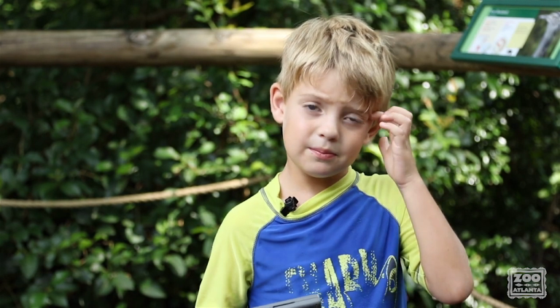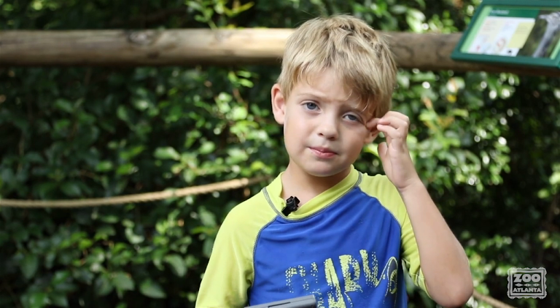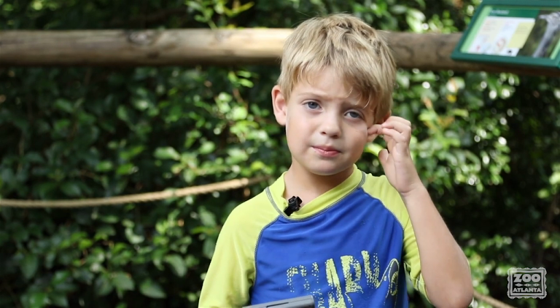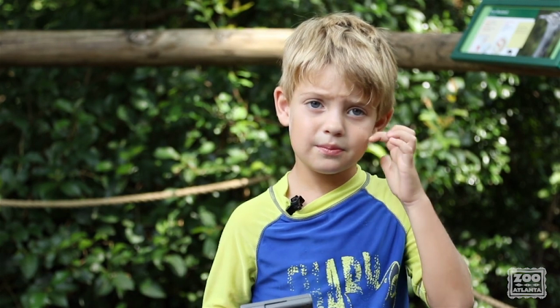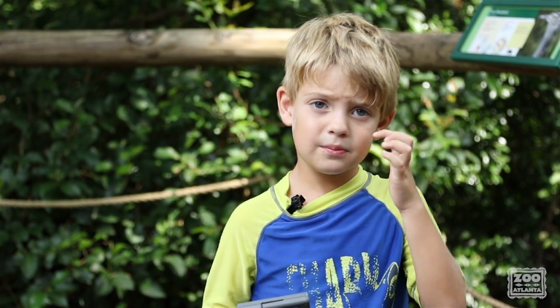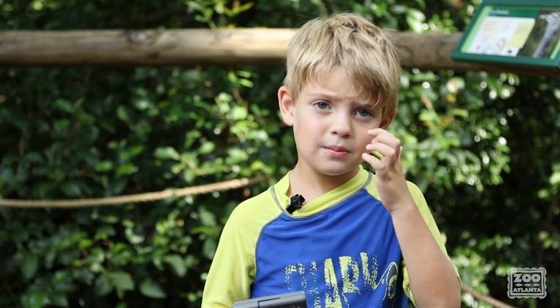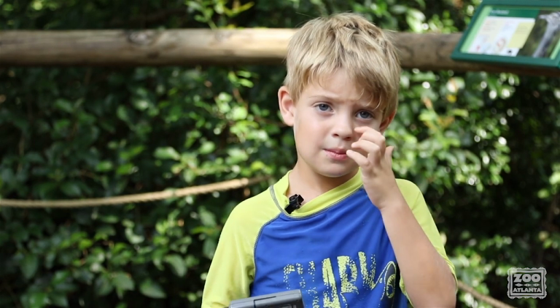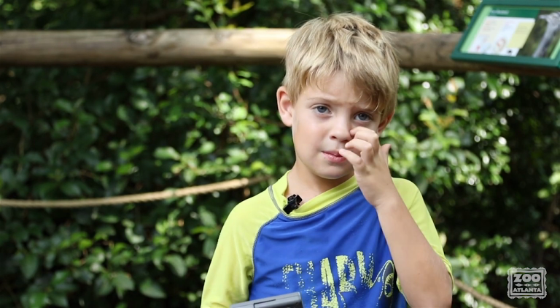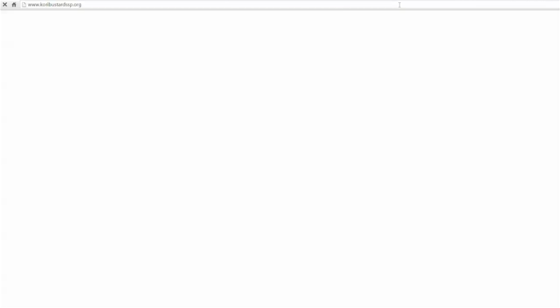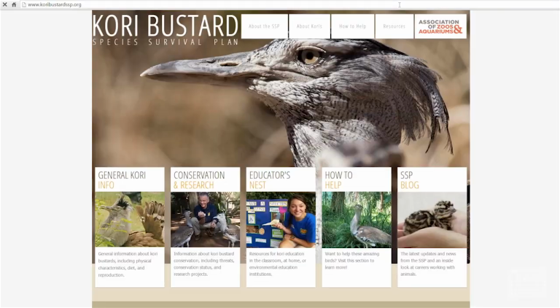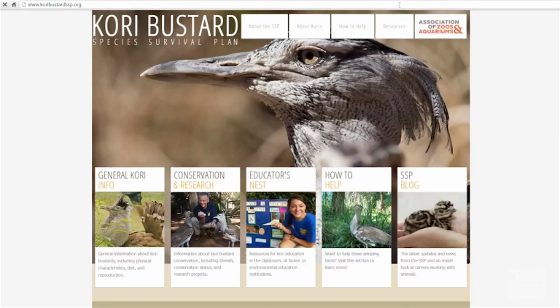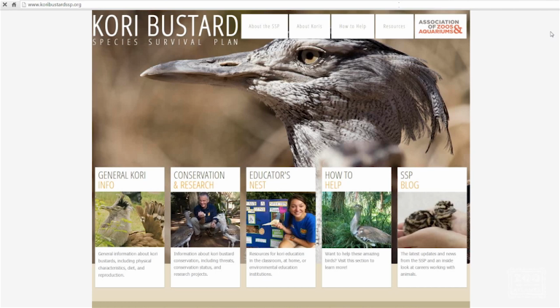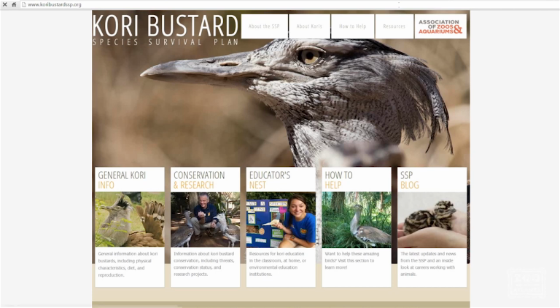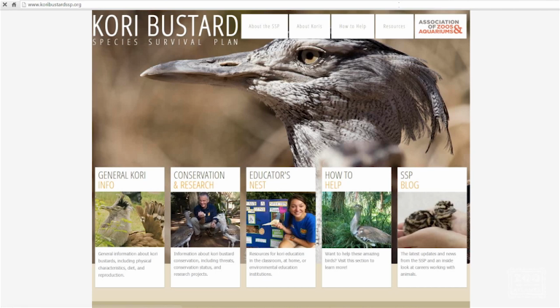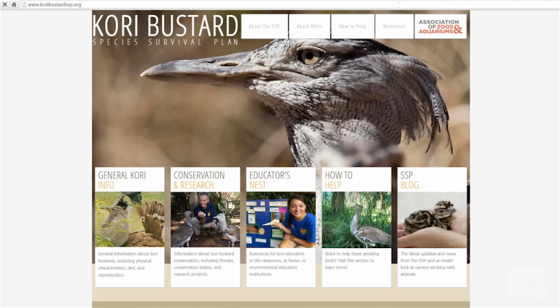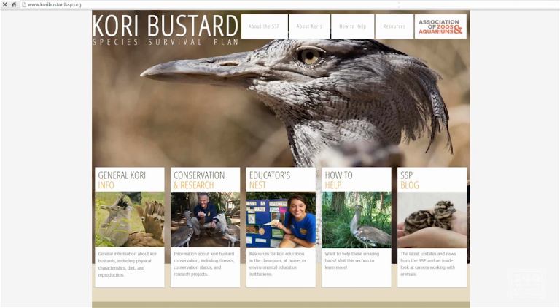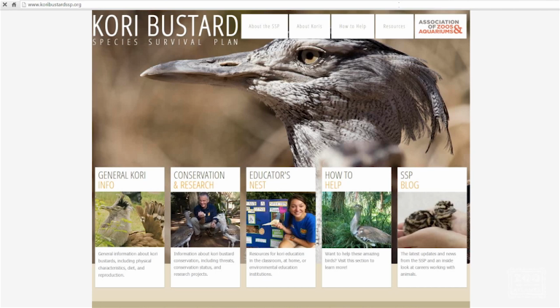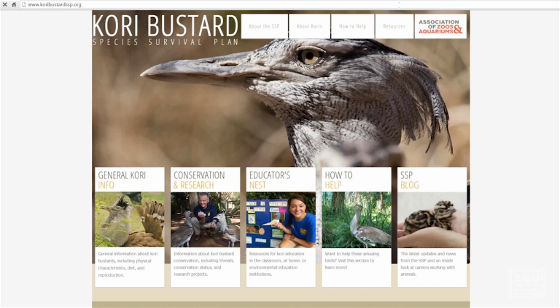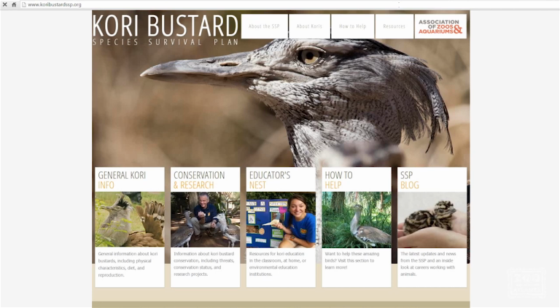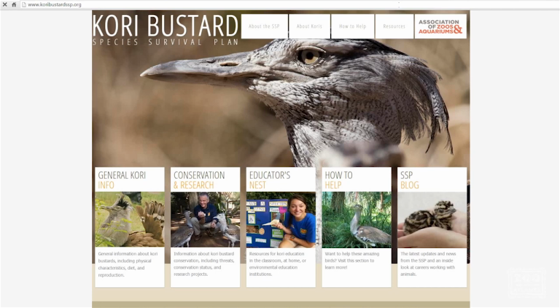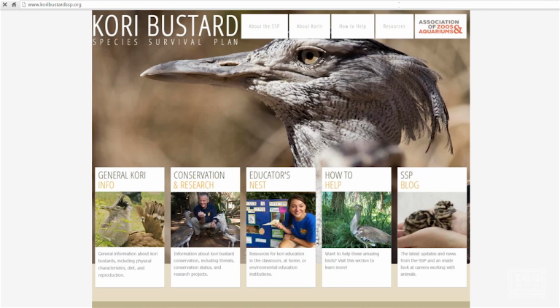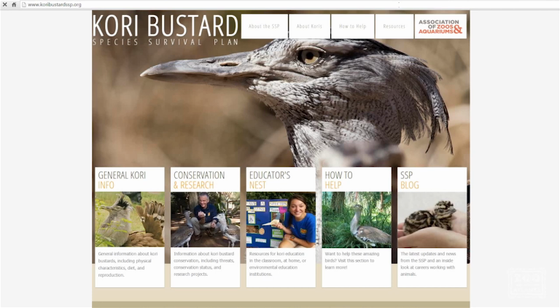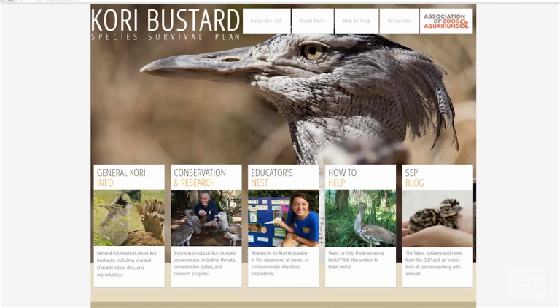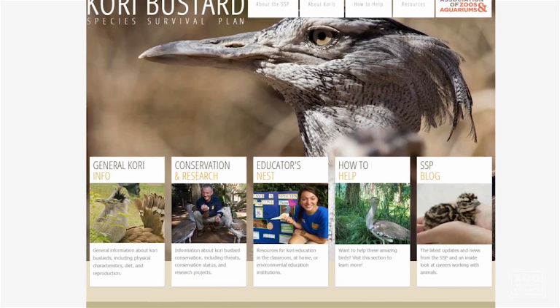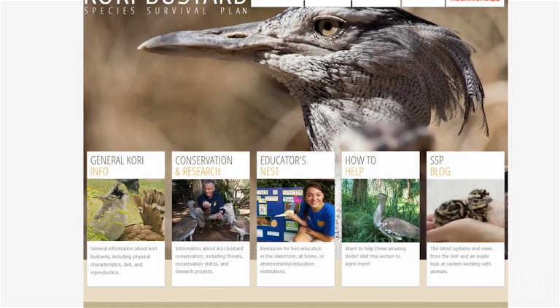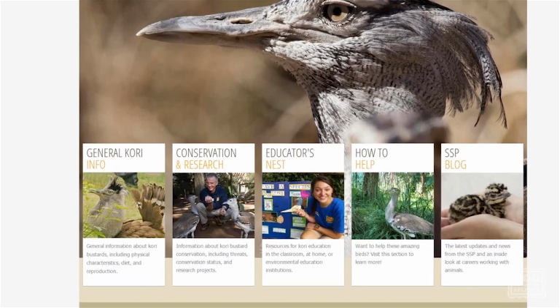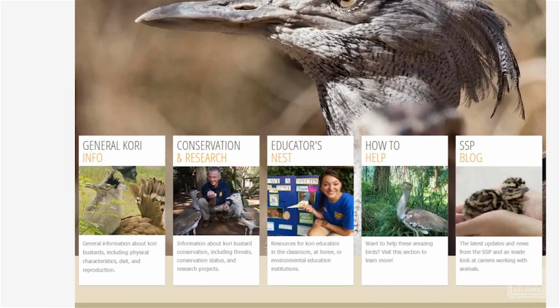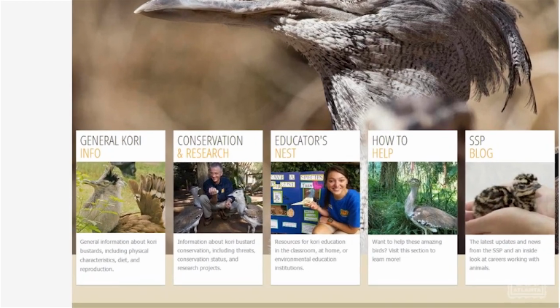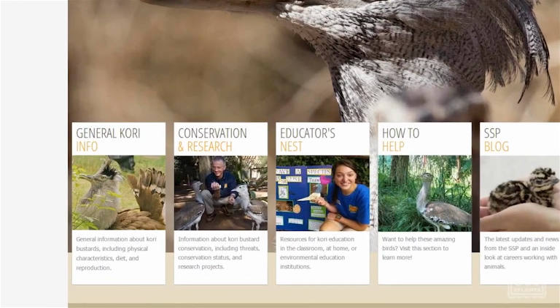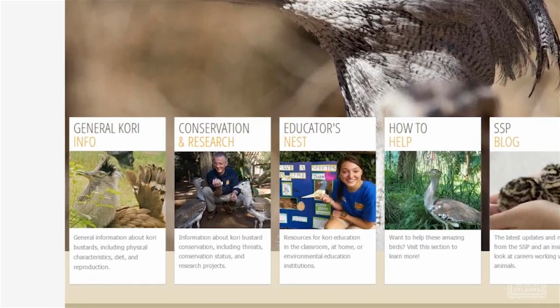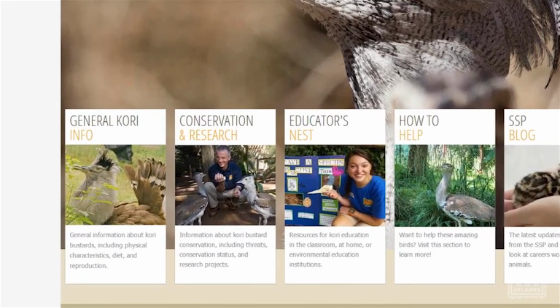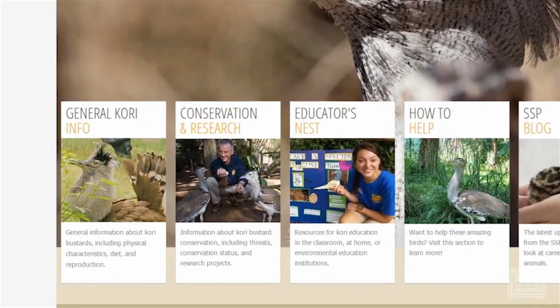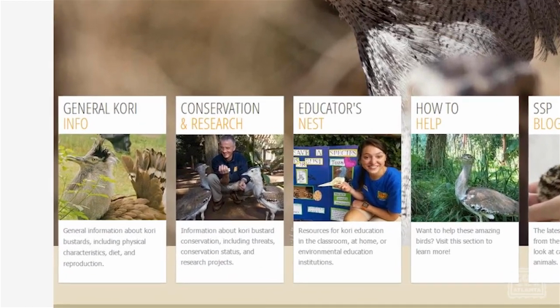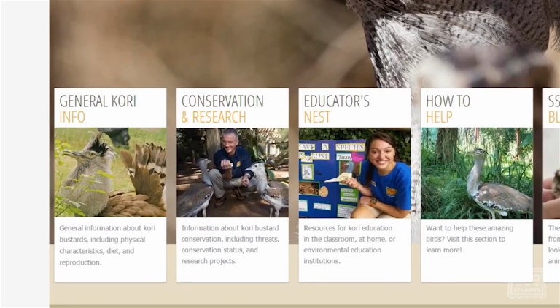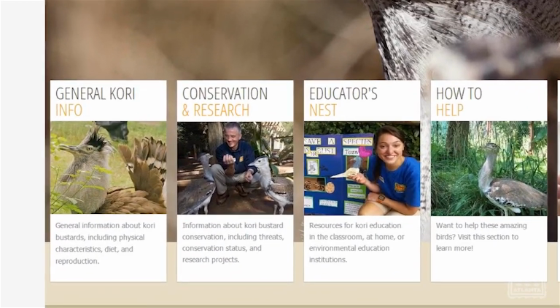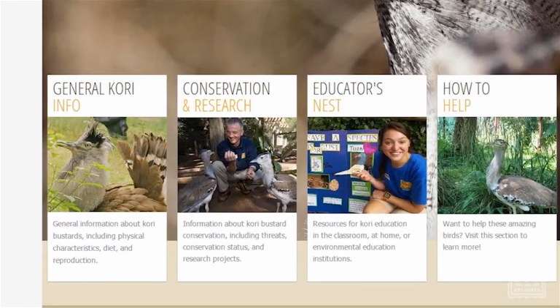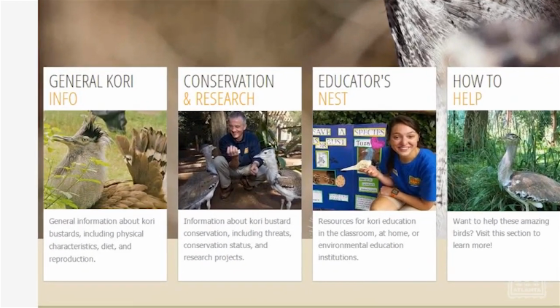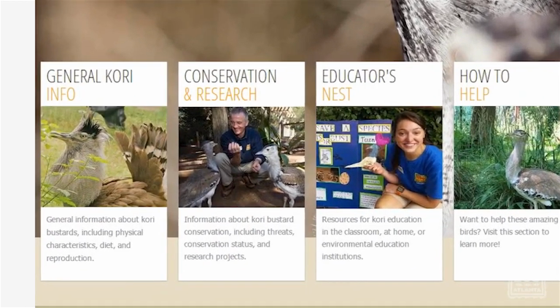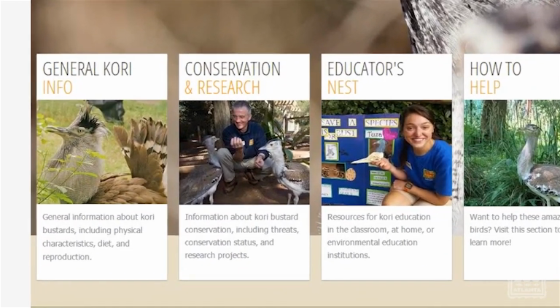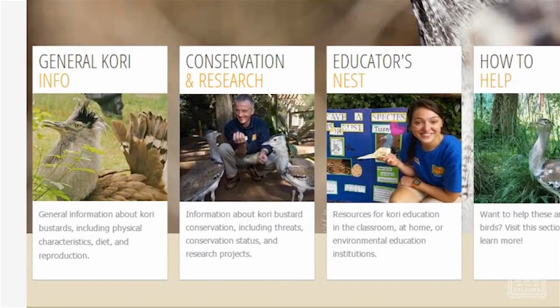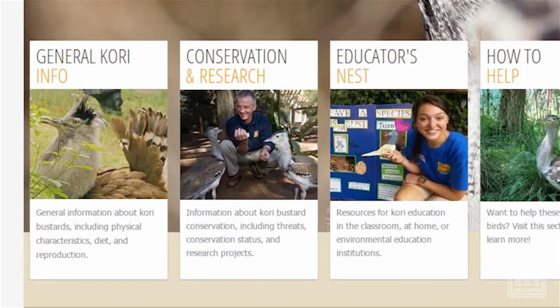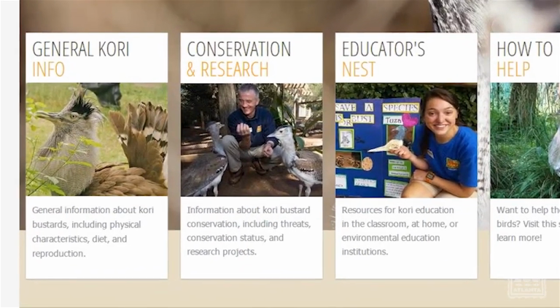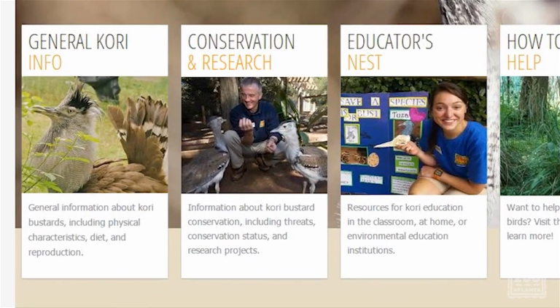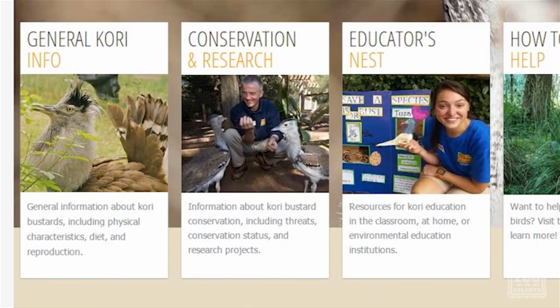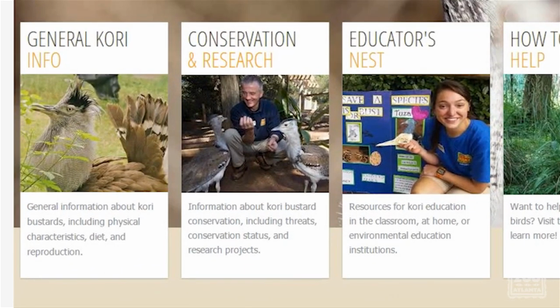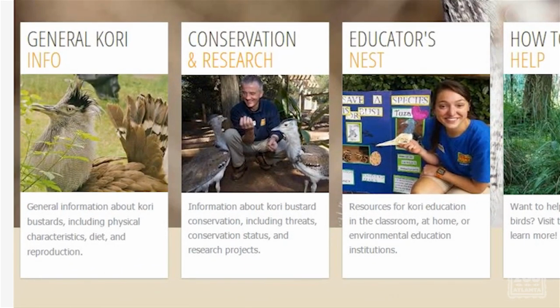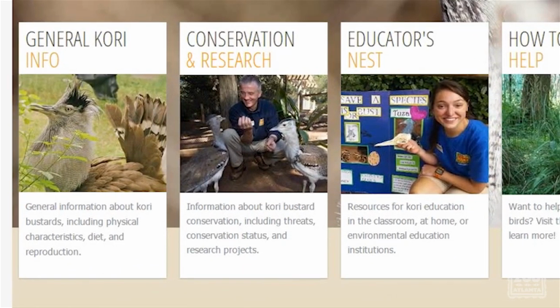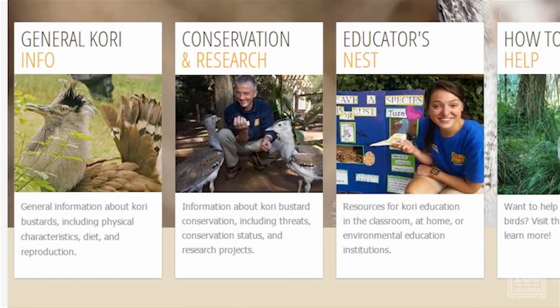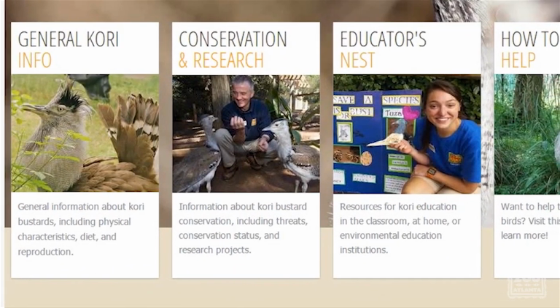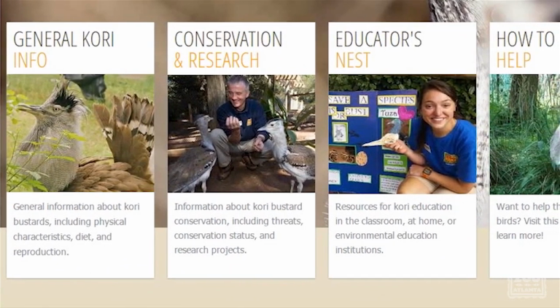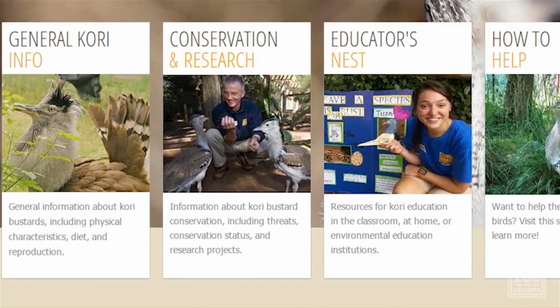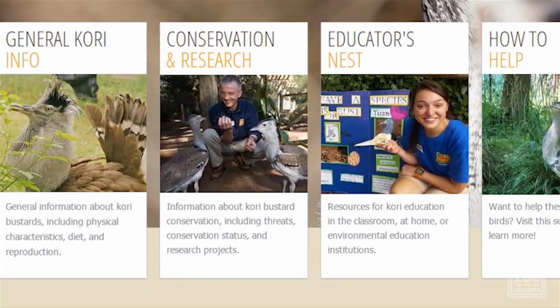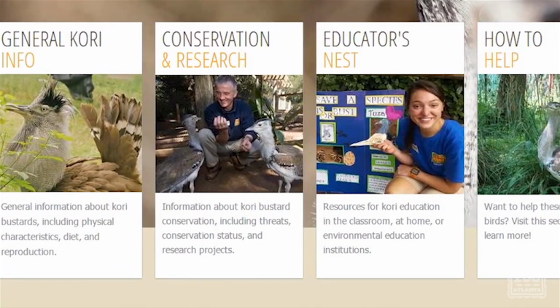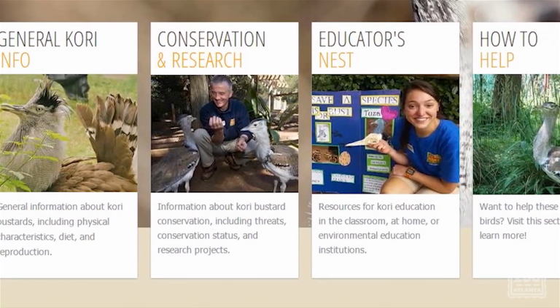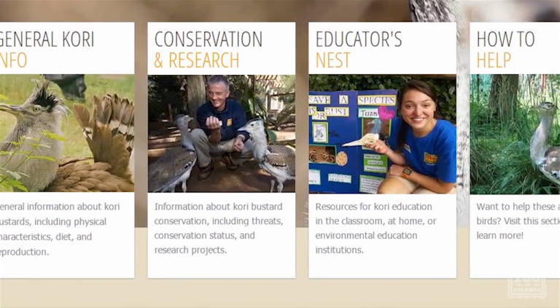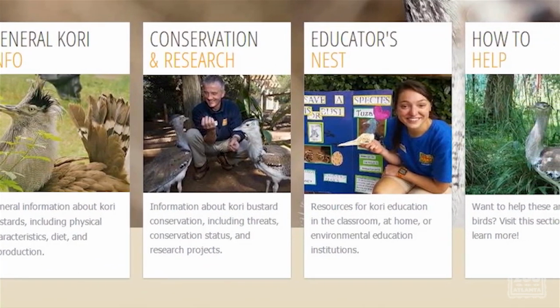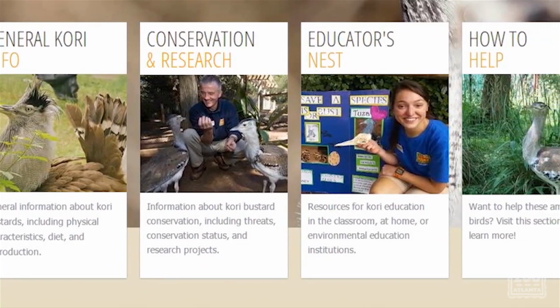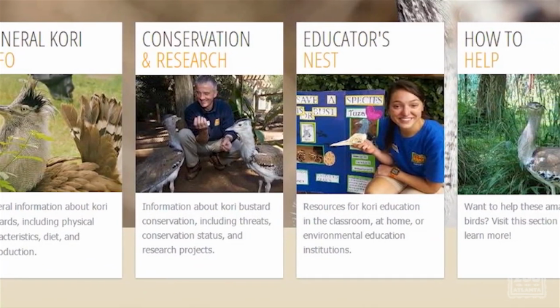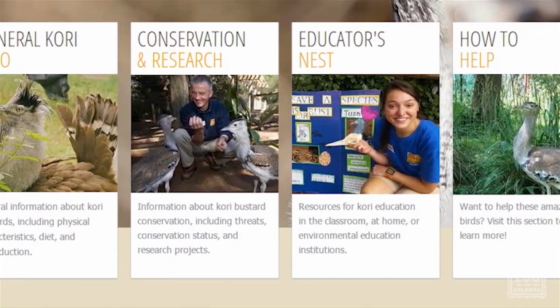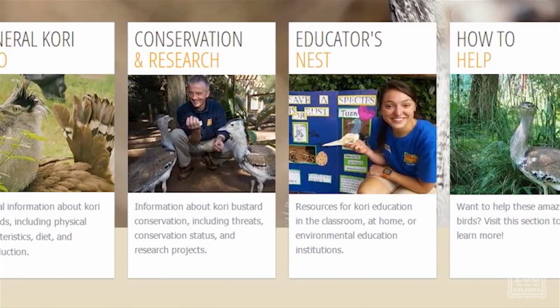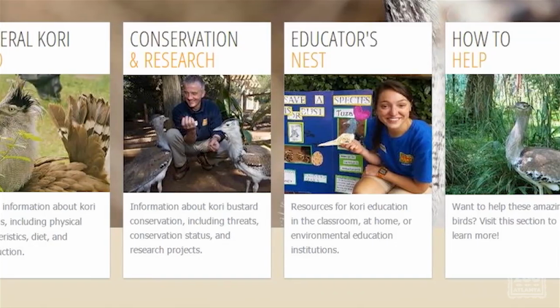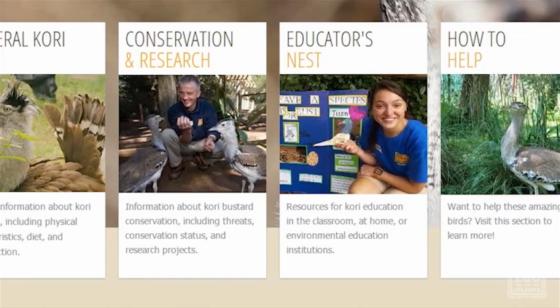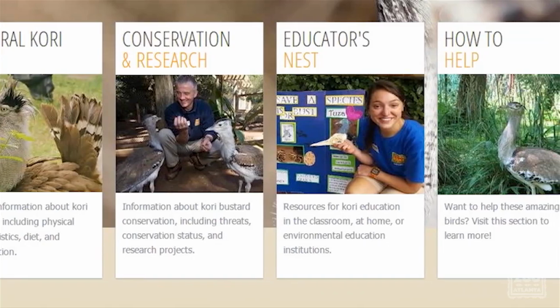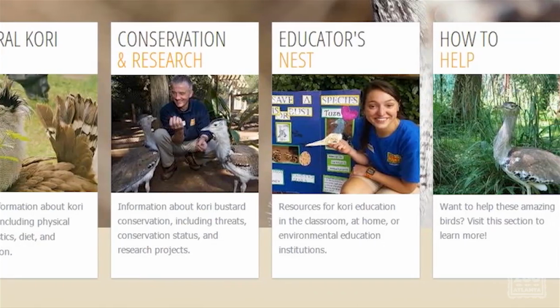The SSP develops and fundraises for research, education, and outreach. We want to make an impact on visitors through conservation messaging.